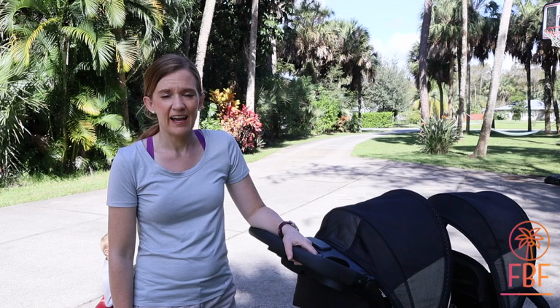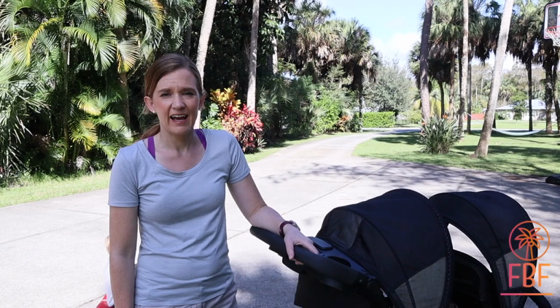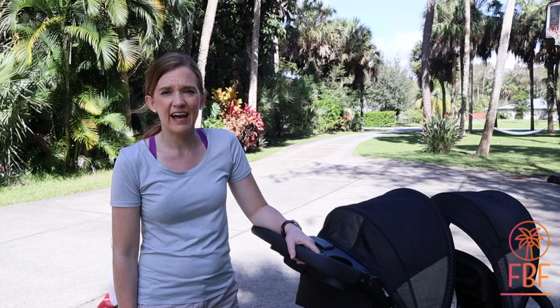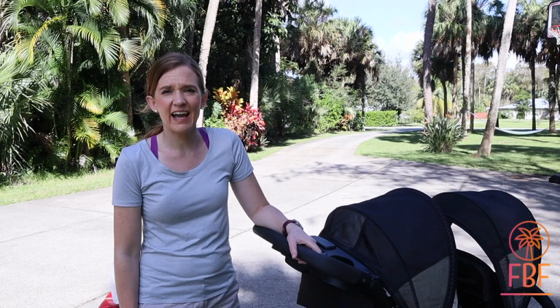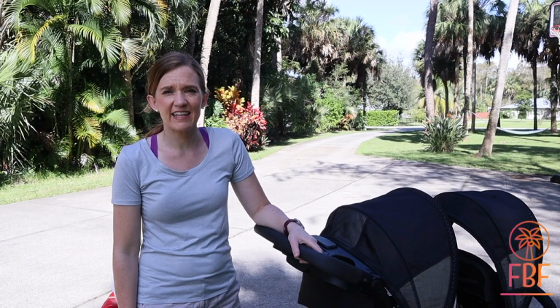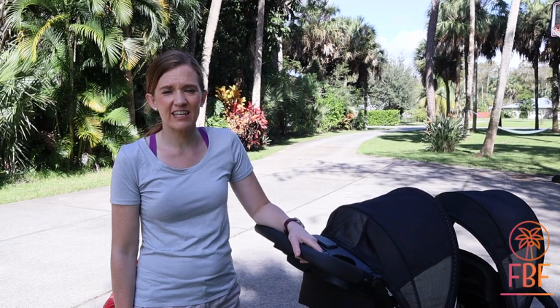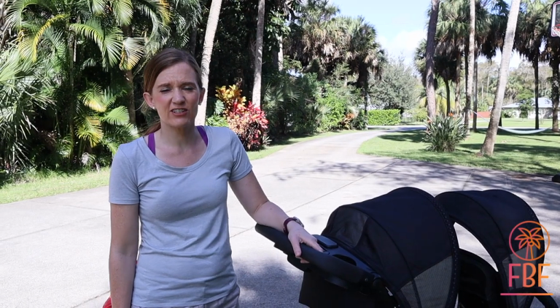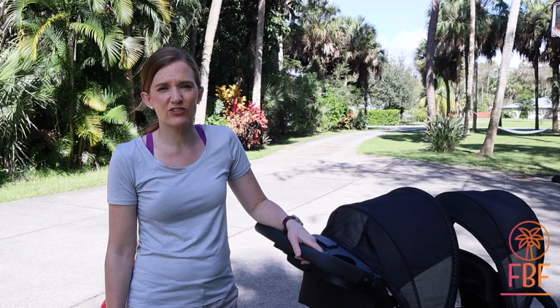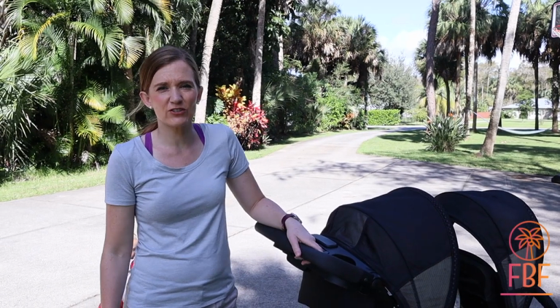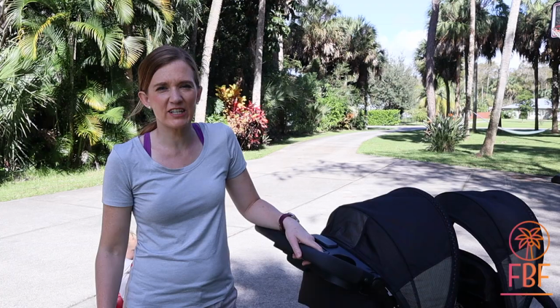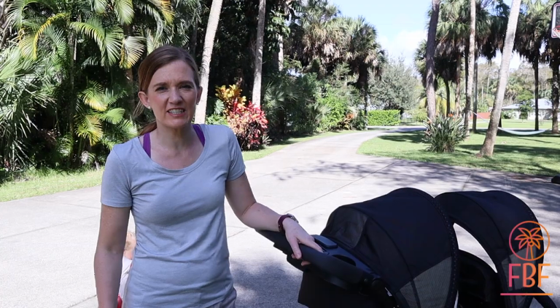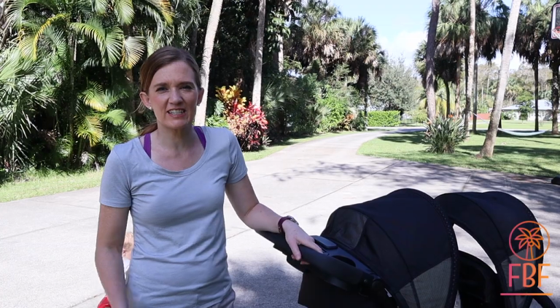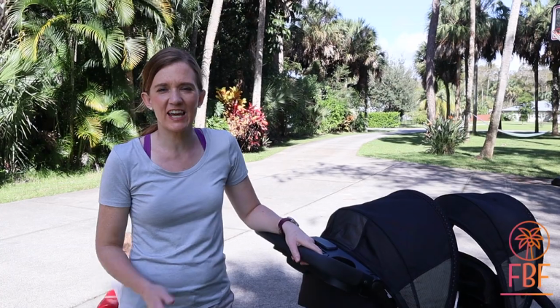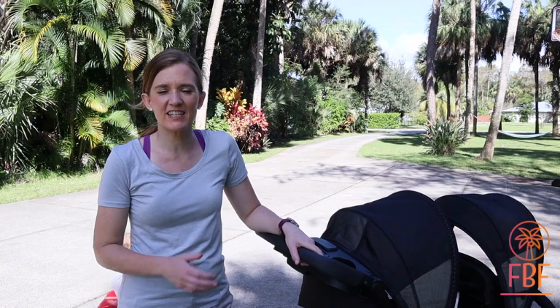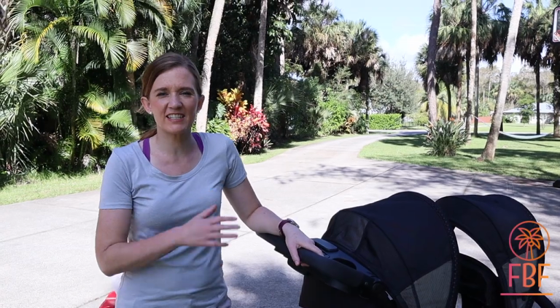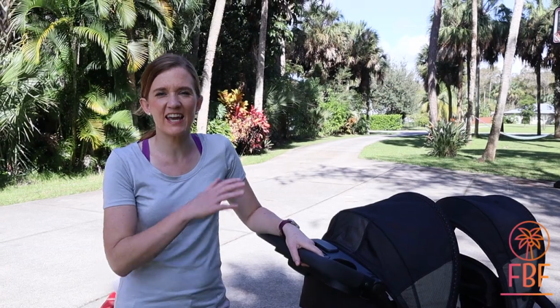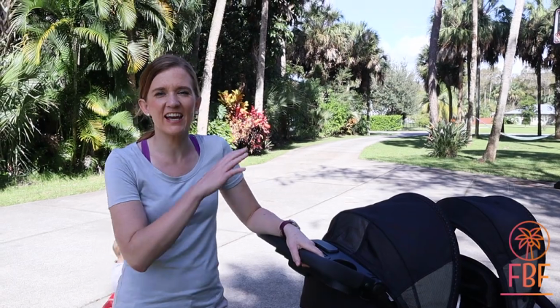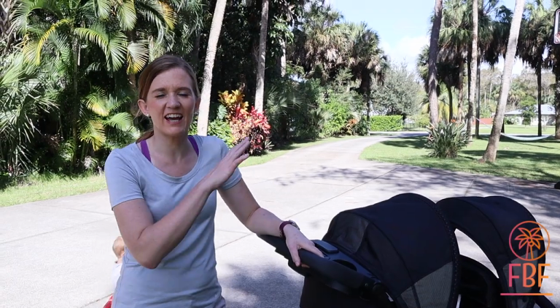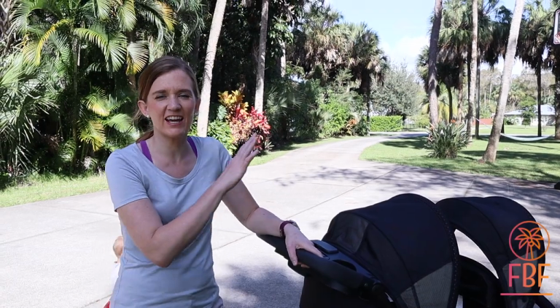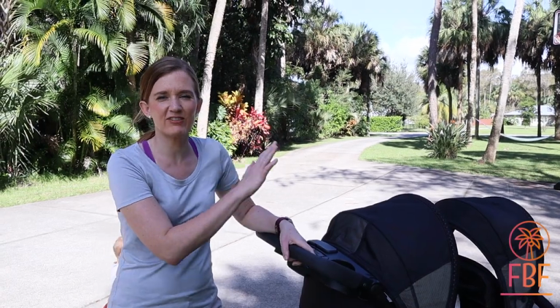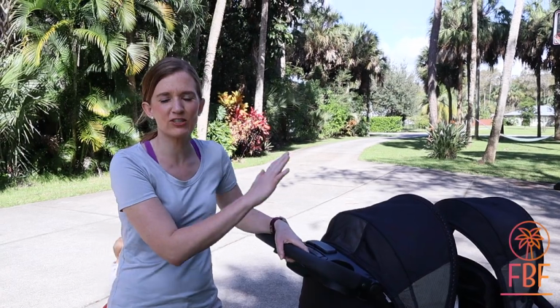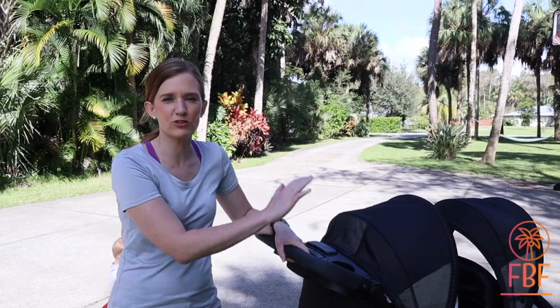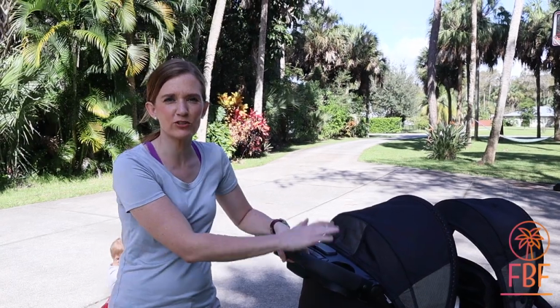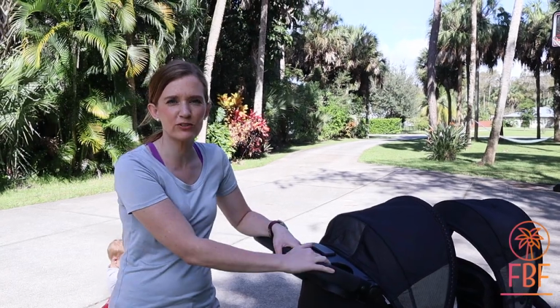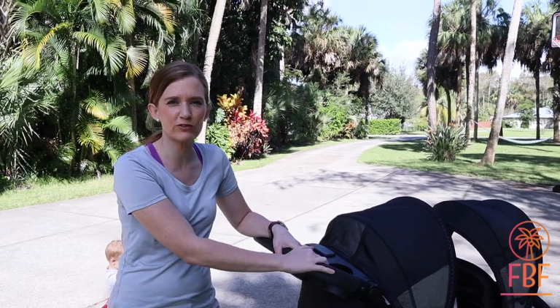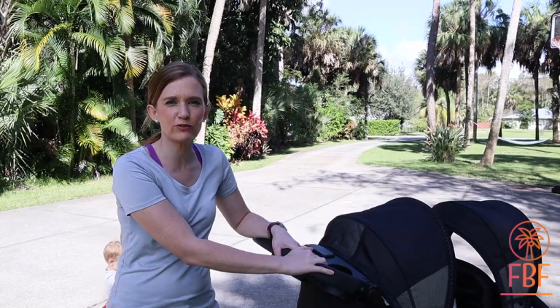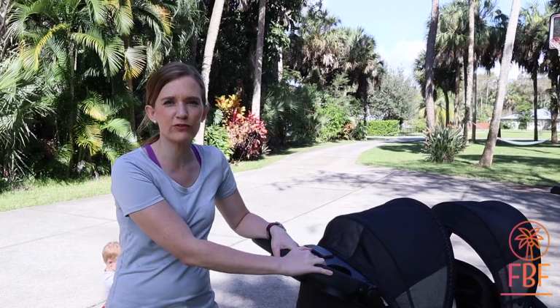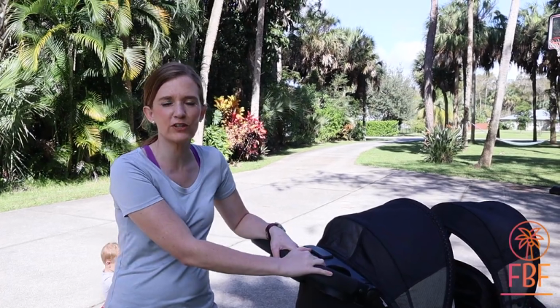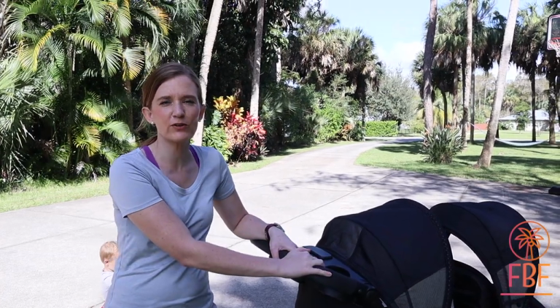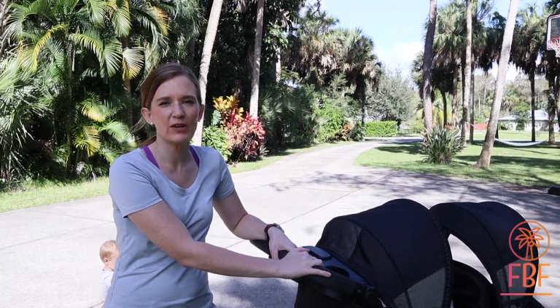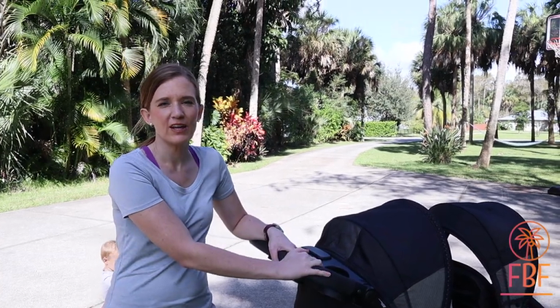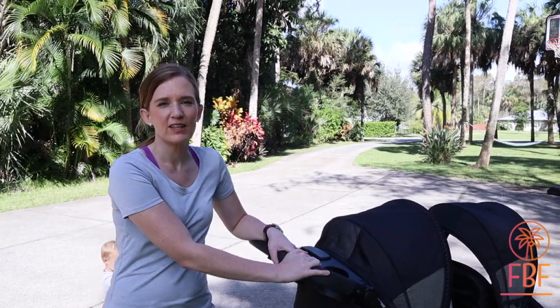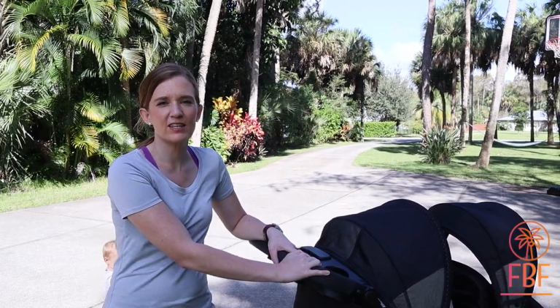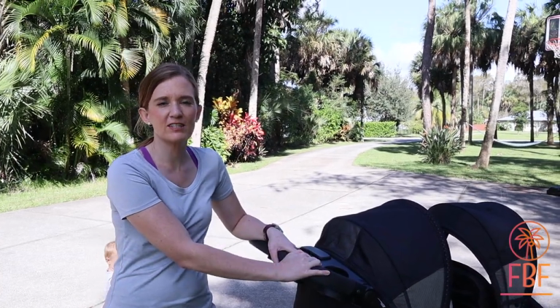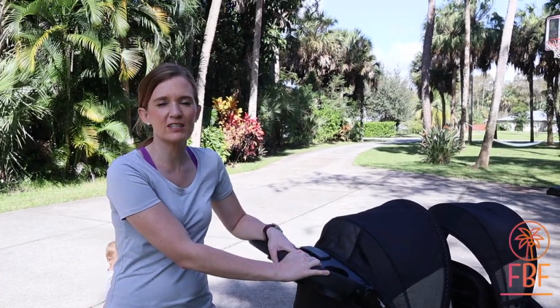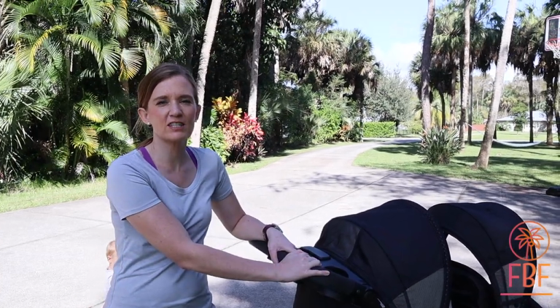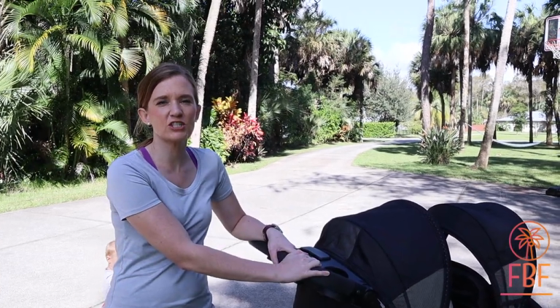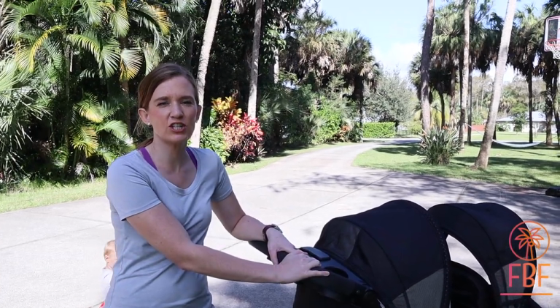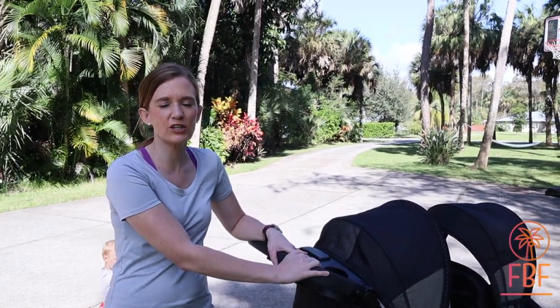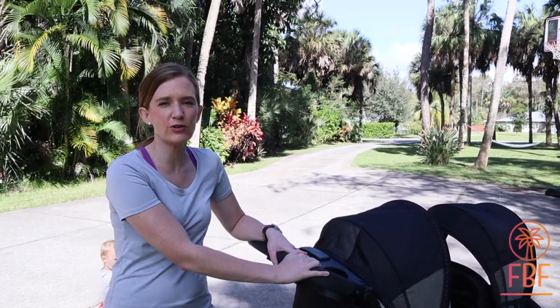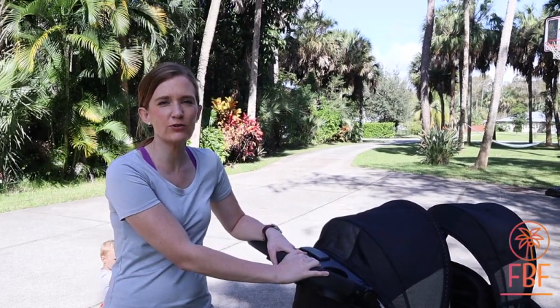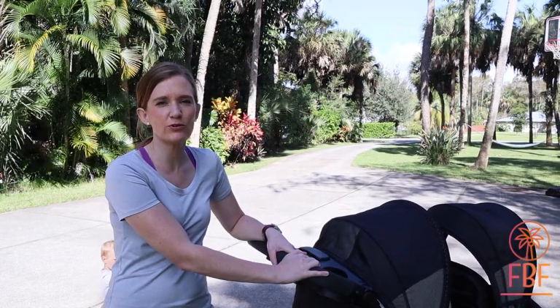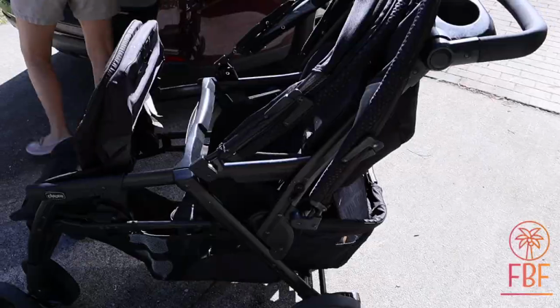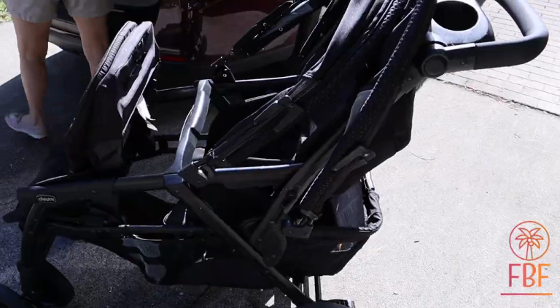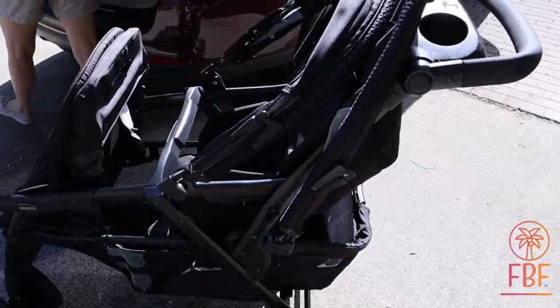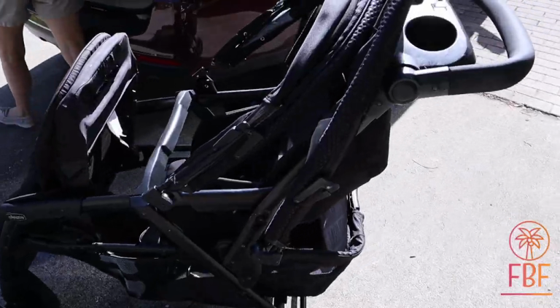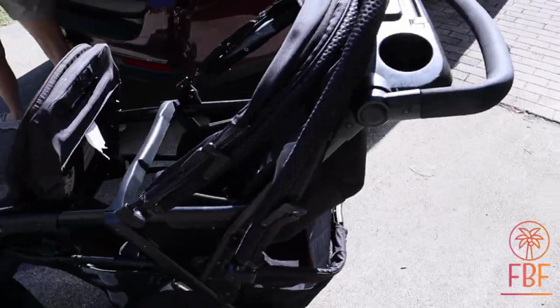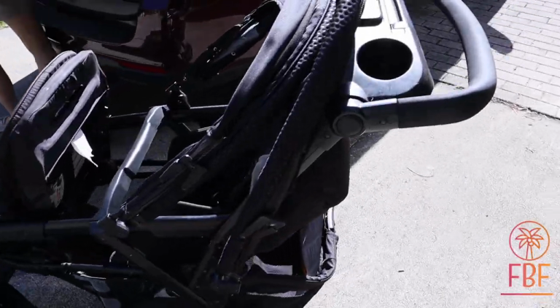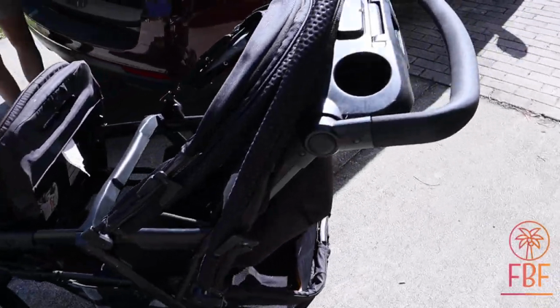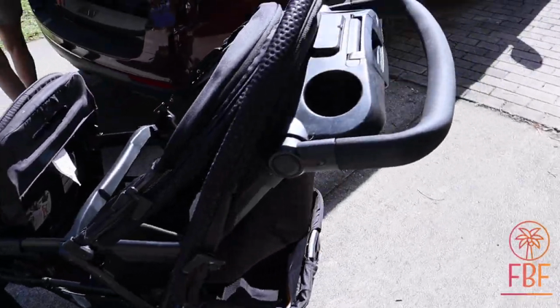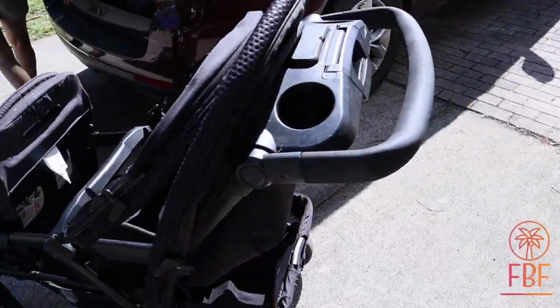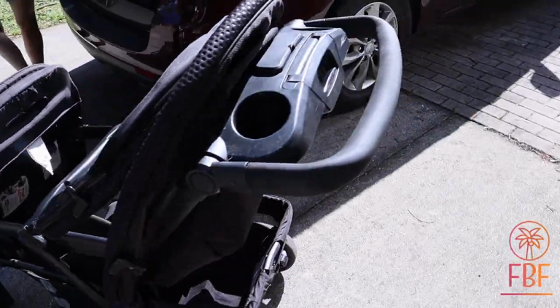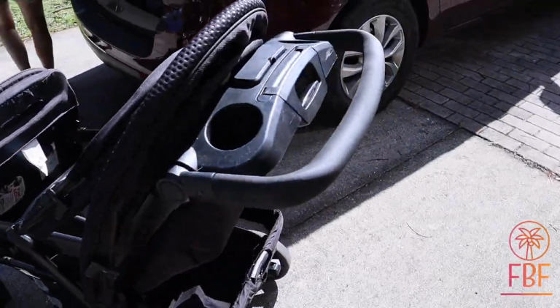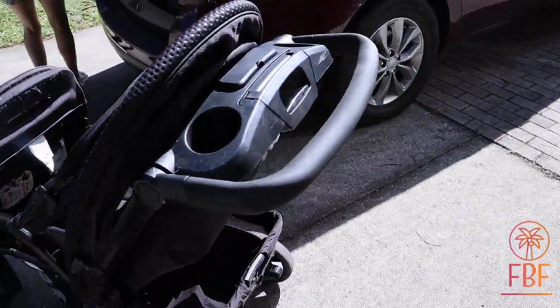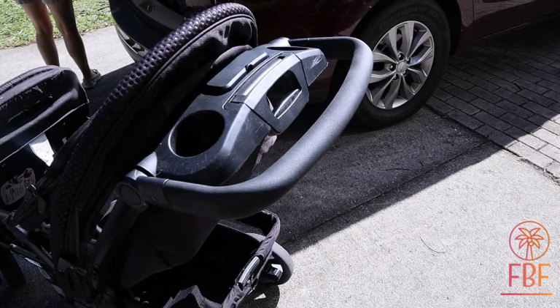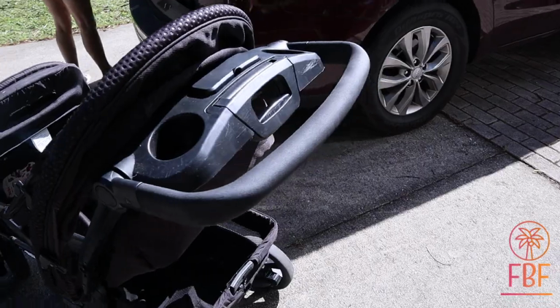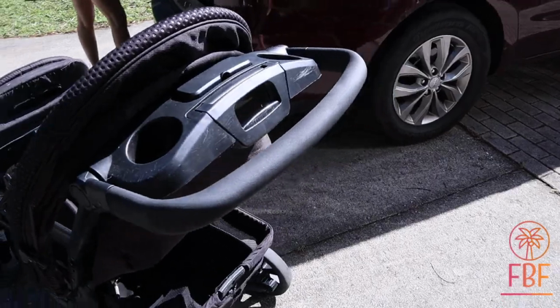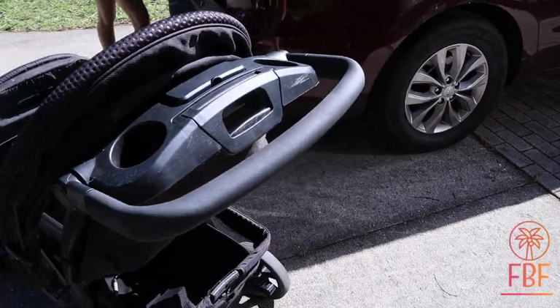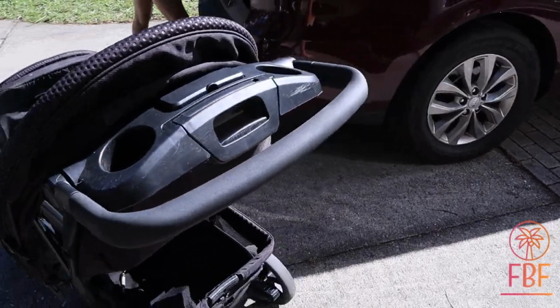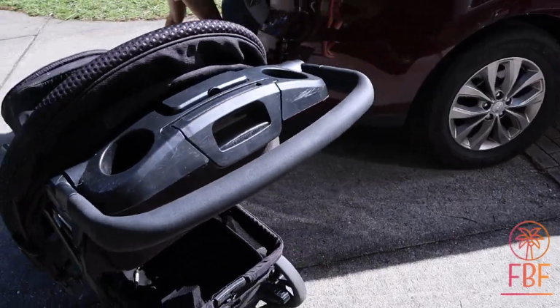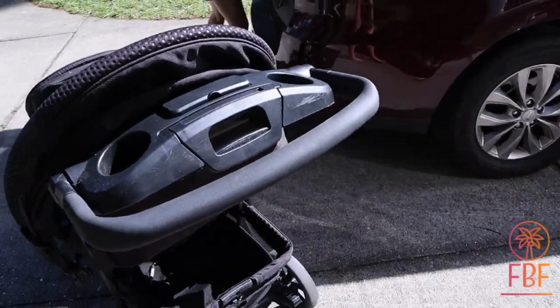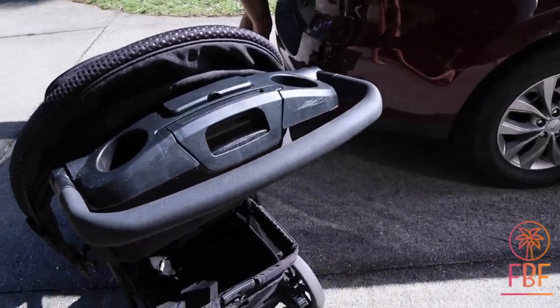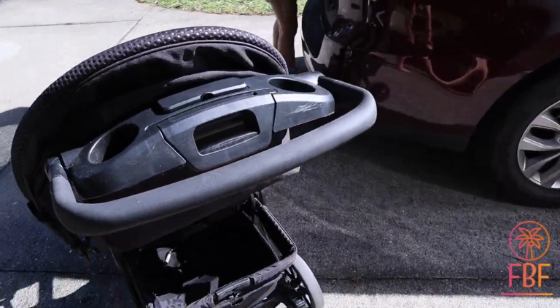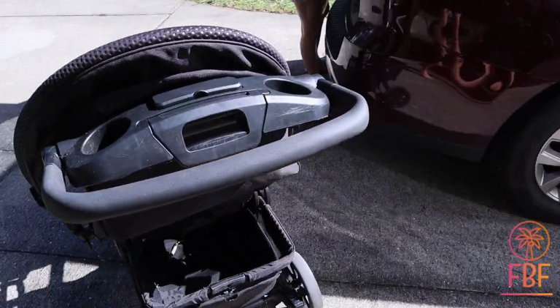Hi, thanks for joining us today. Today I have a stroller review for you. This is the Chicco Cortina Duo stroller.